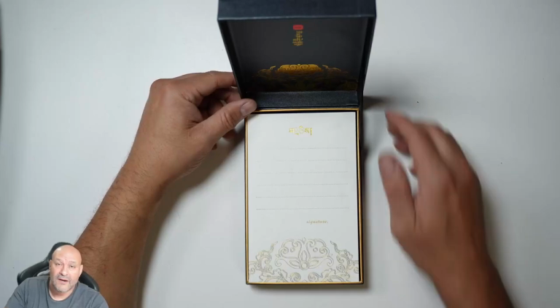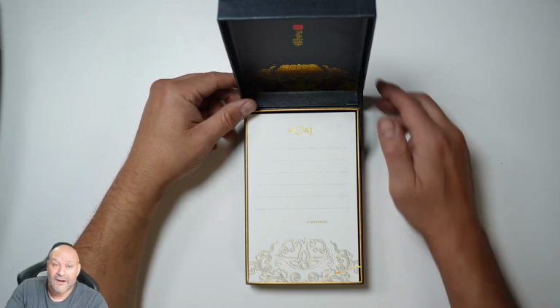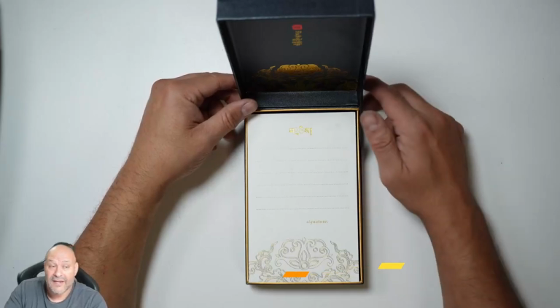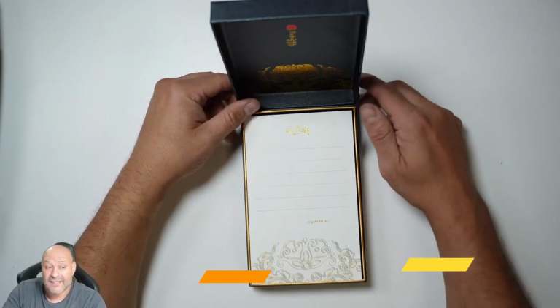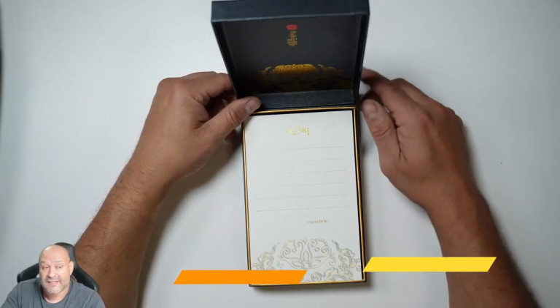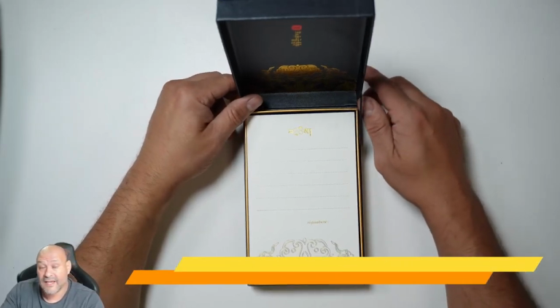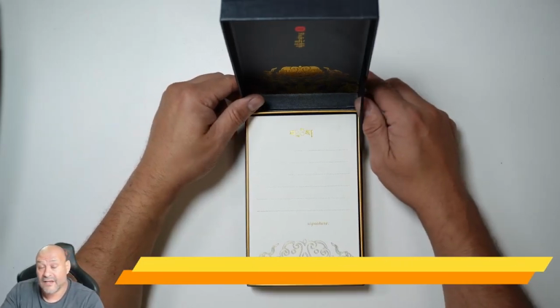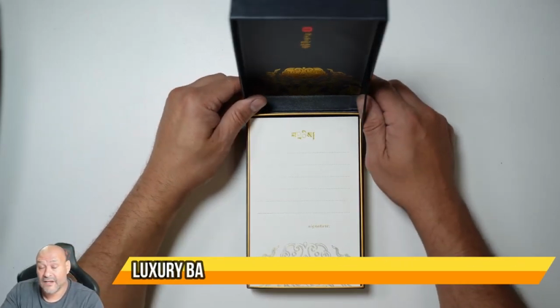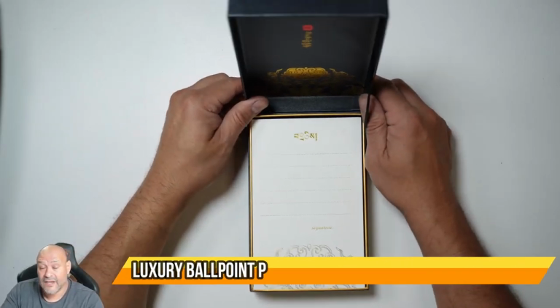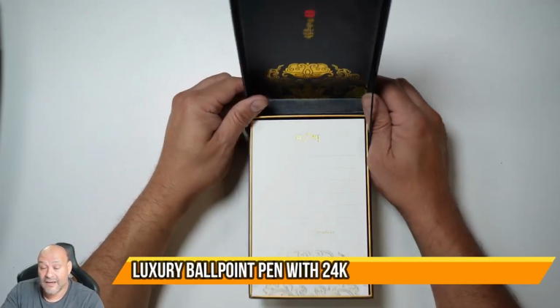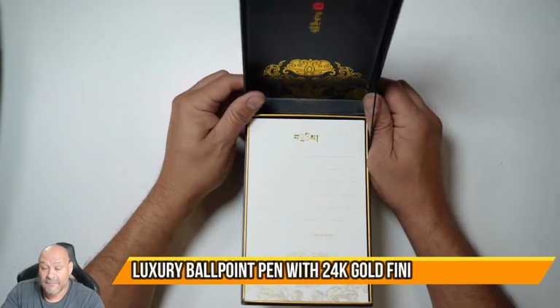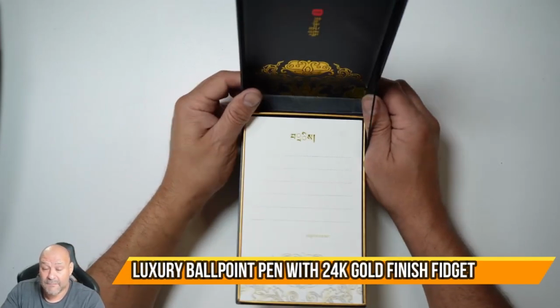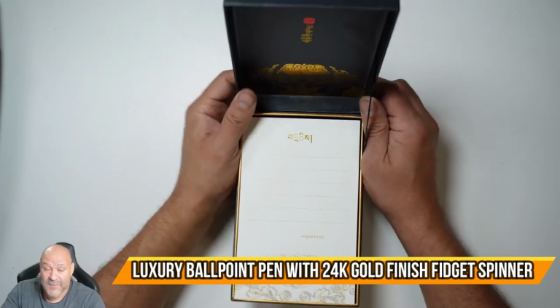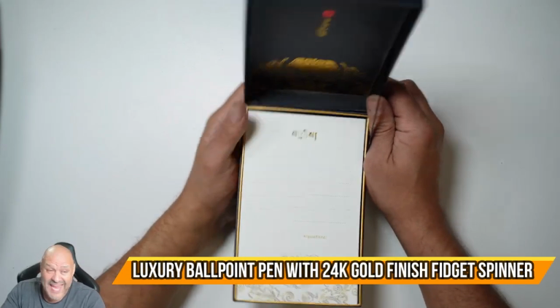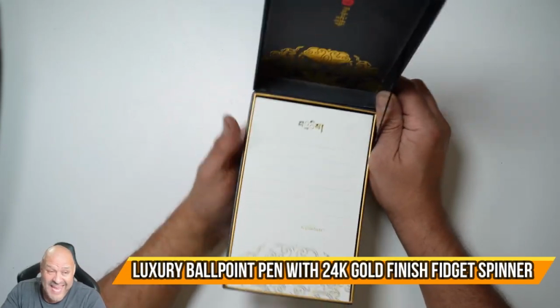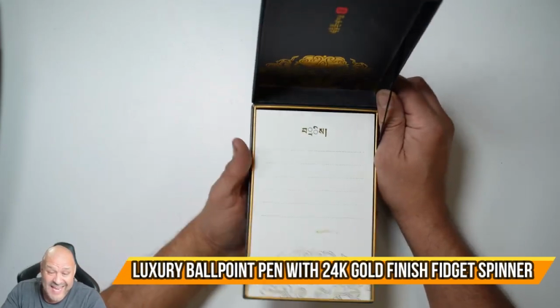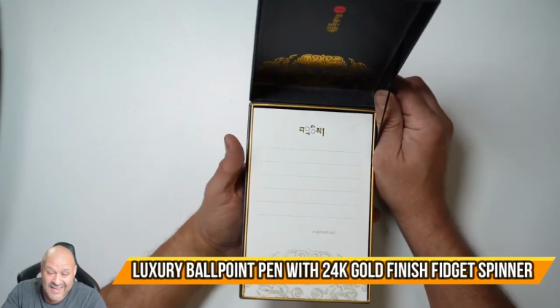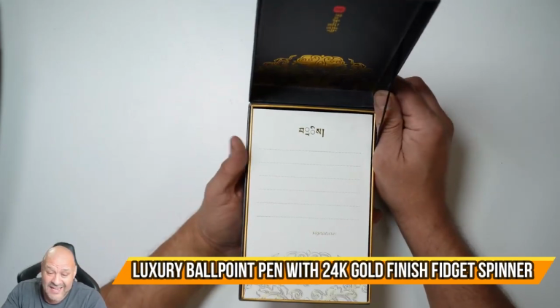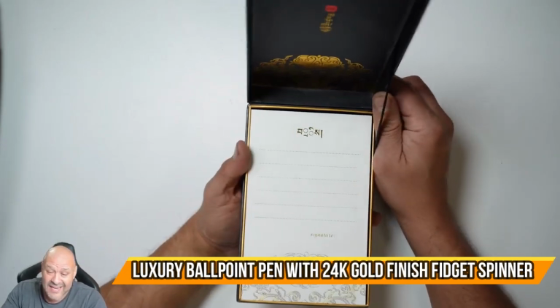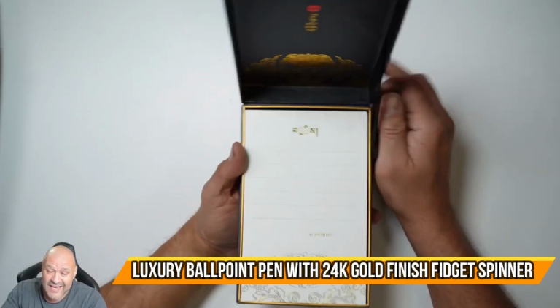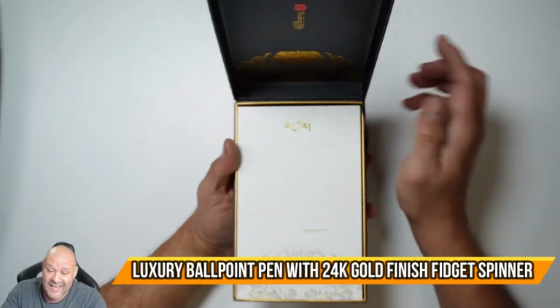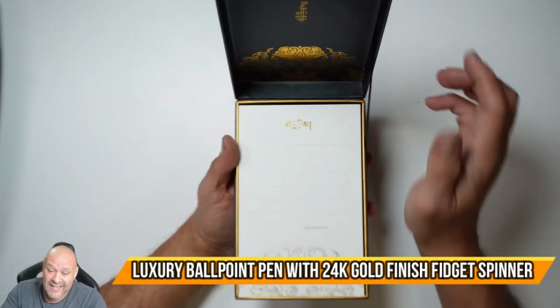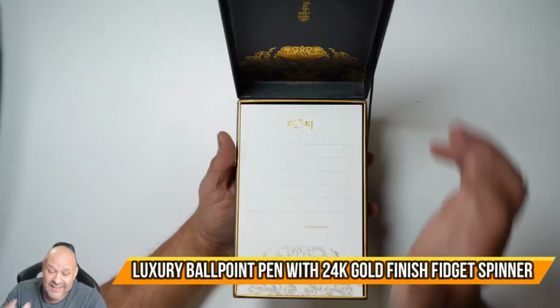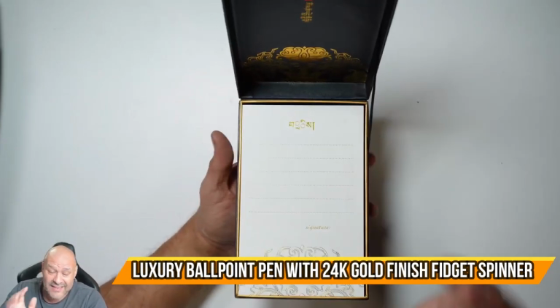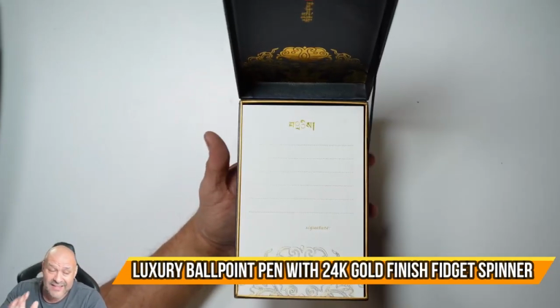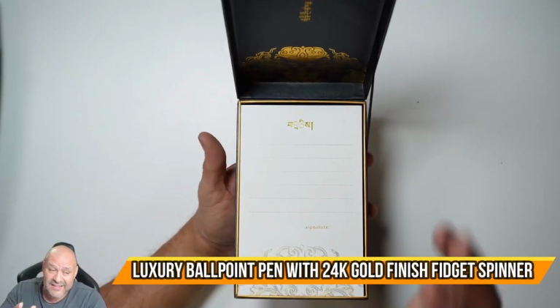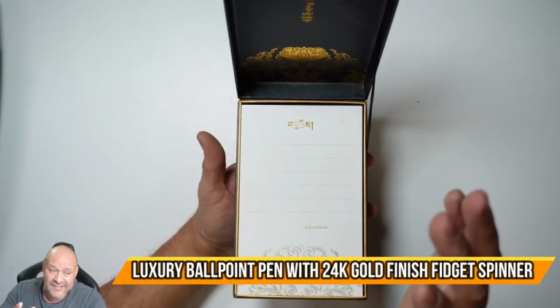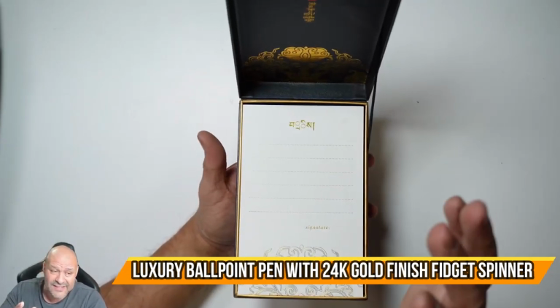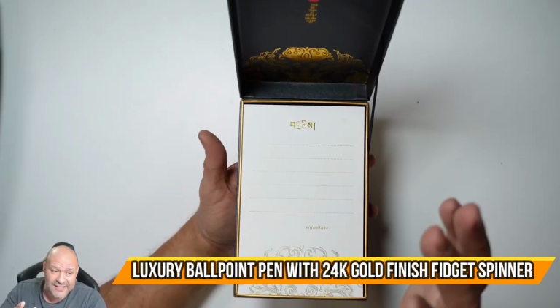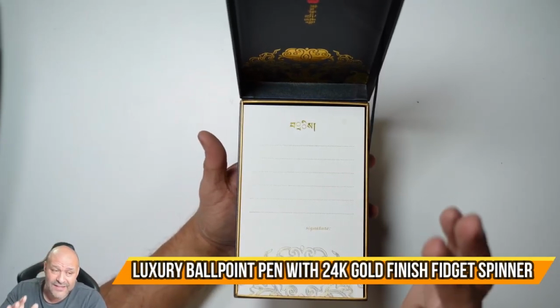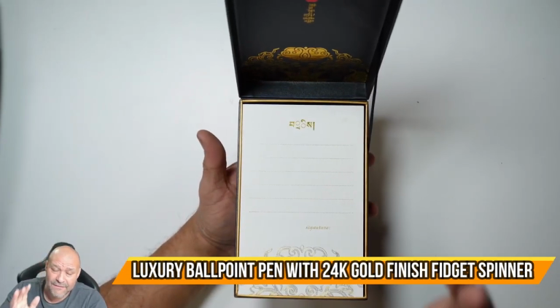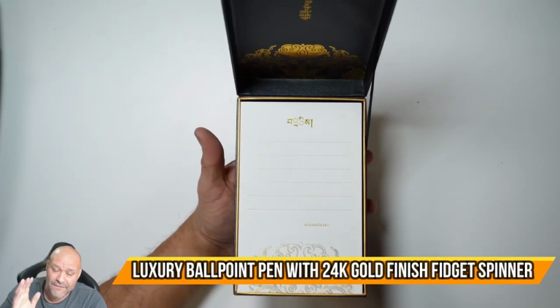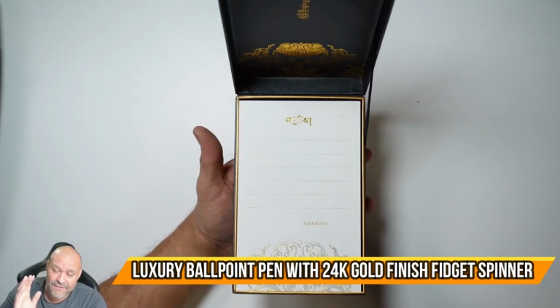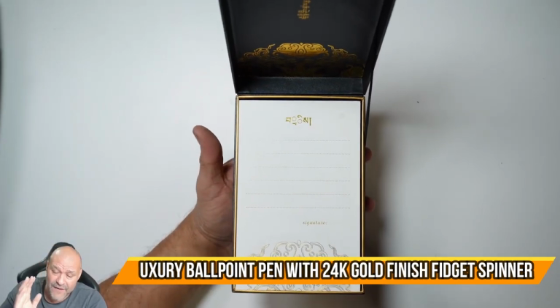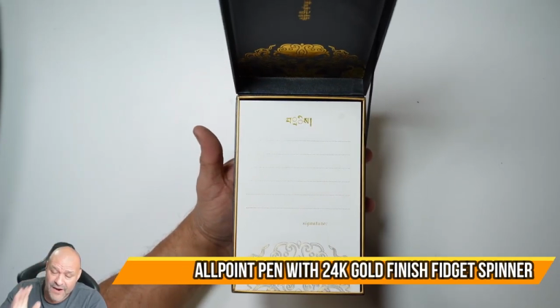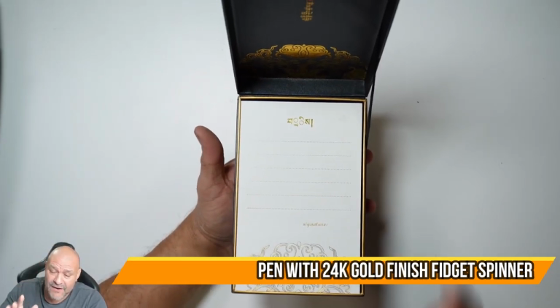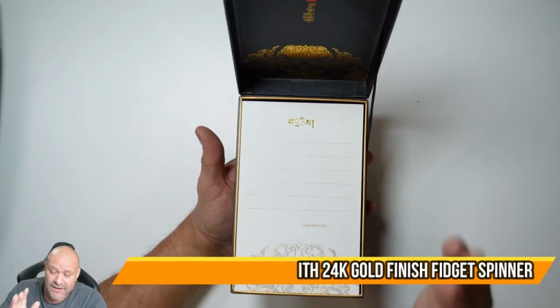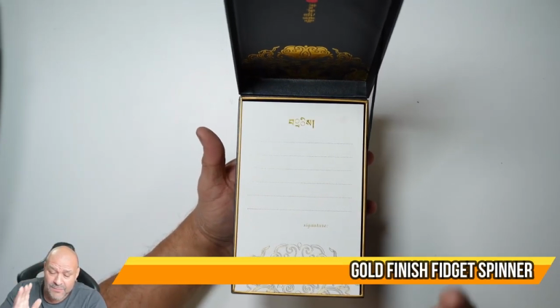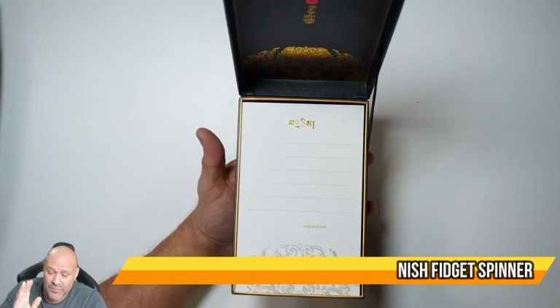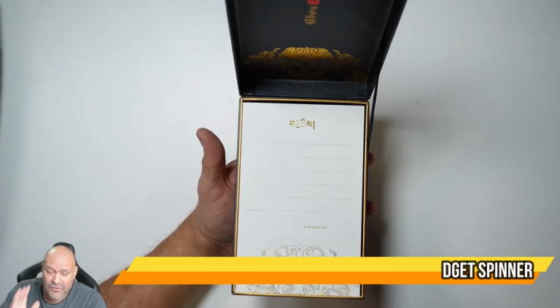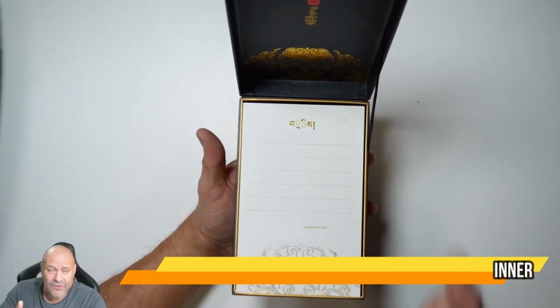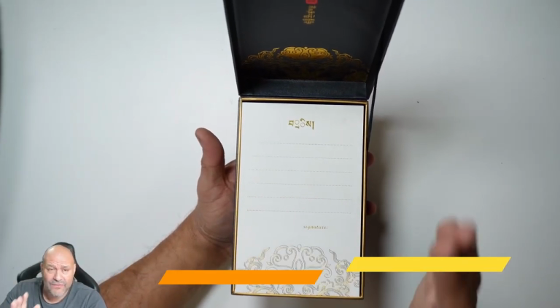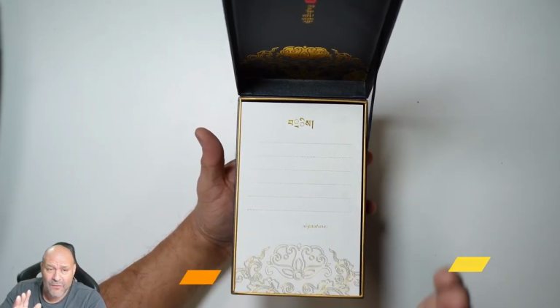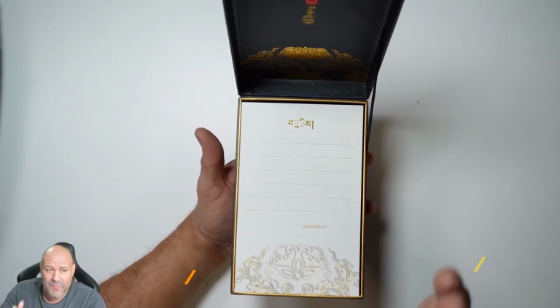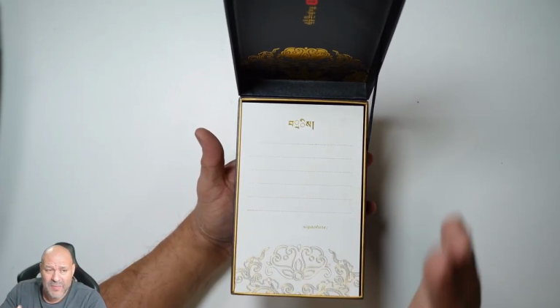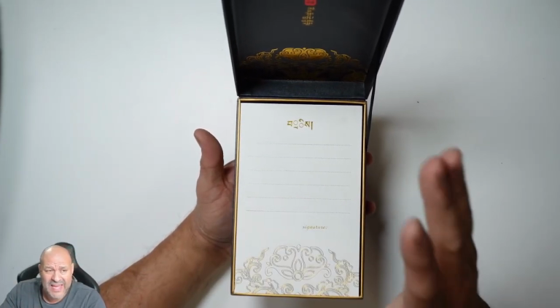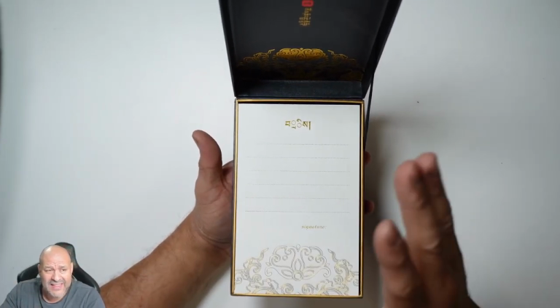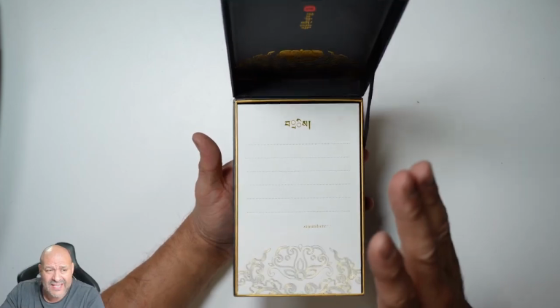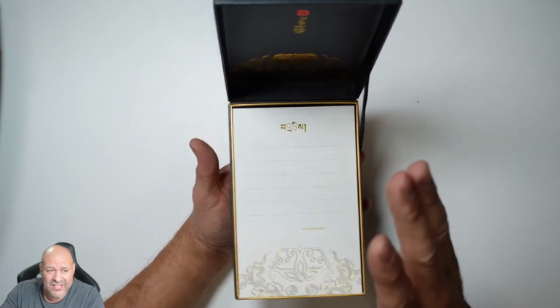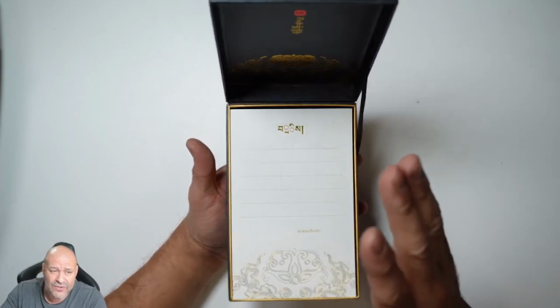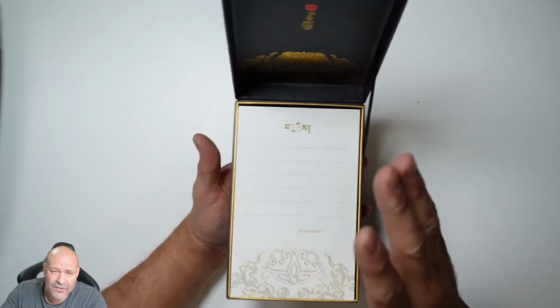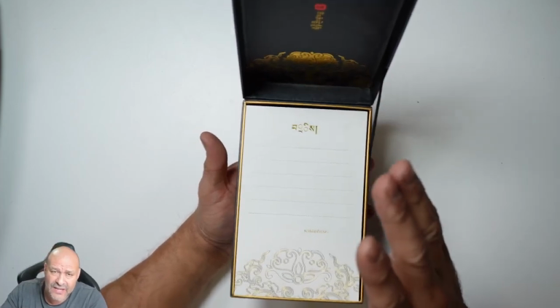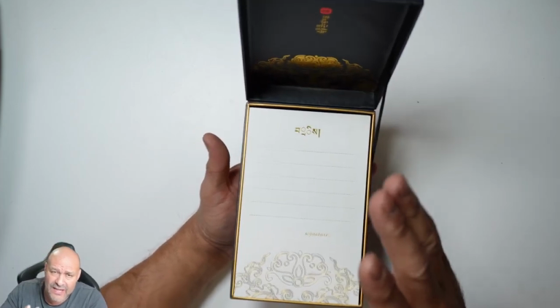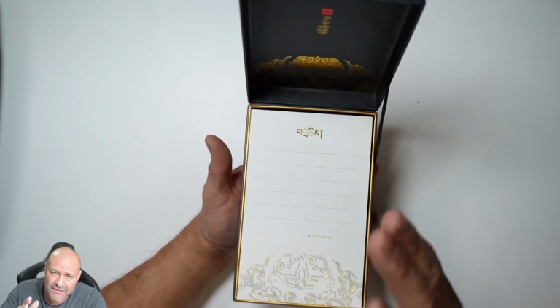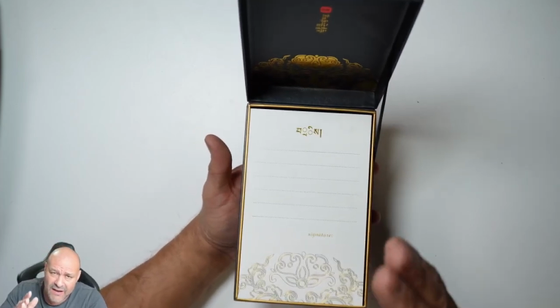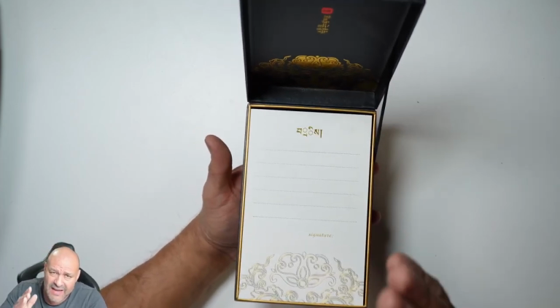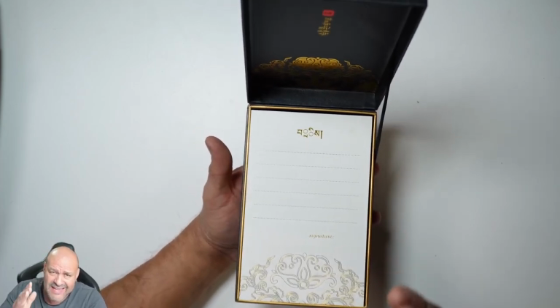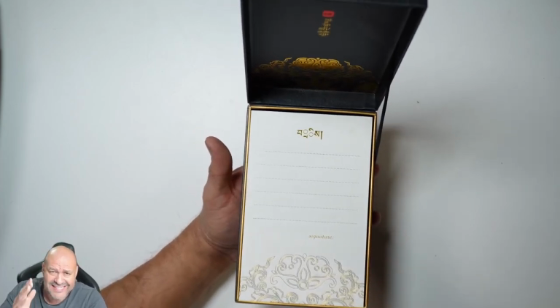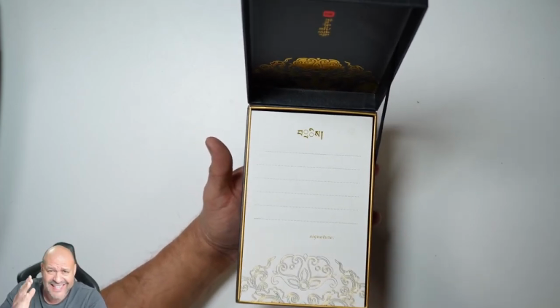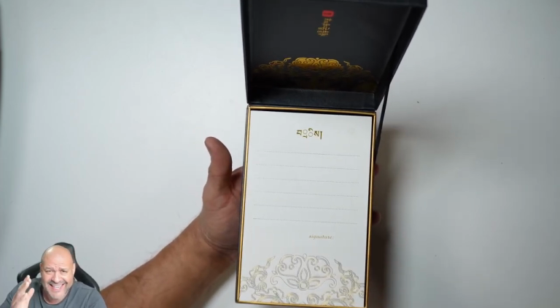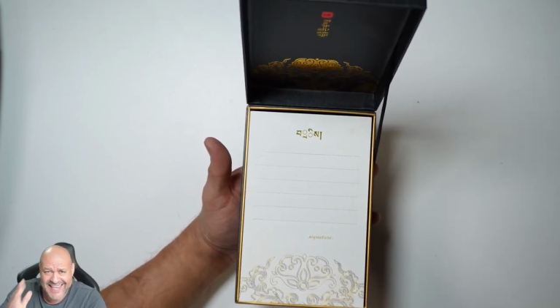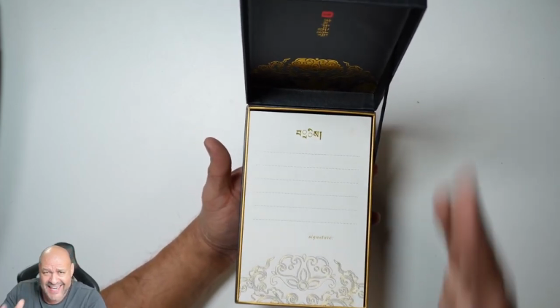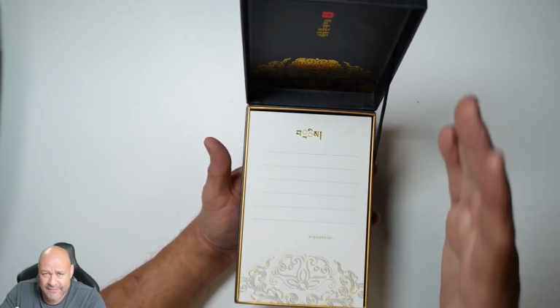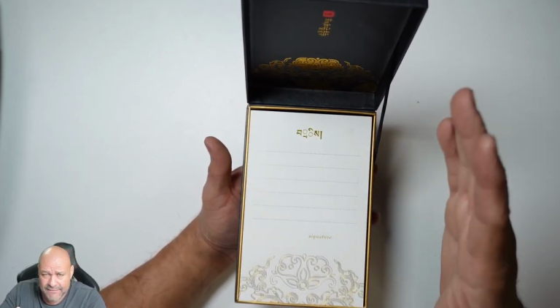Let's take a look at a pen. This is a very beautiful pen that you can give out as a gift.